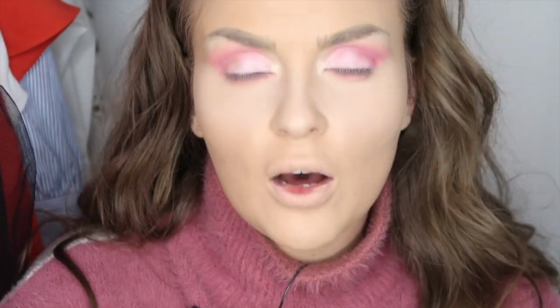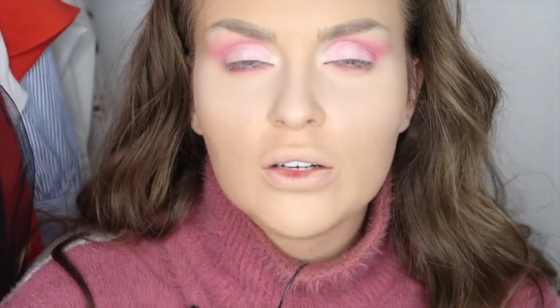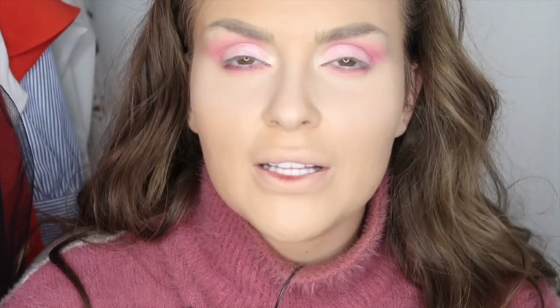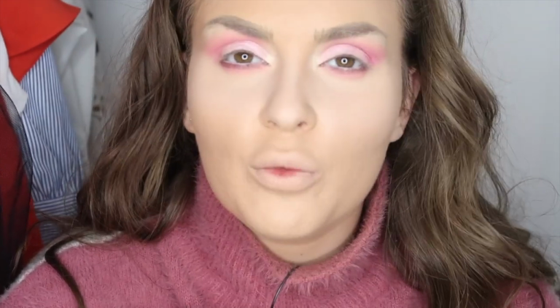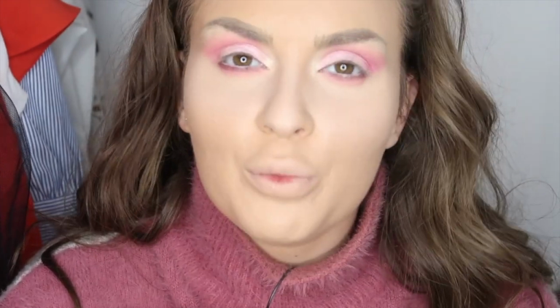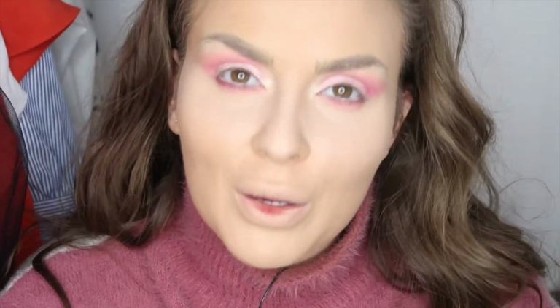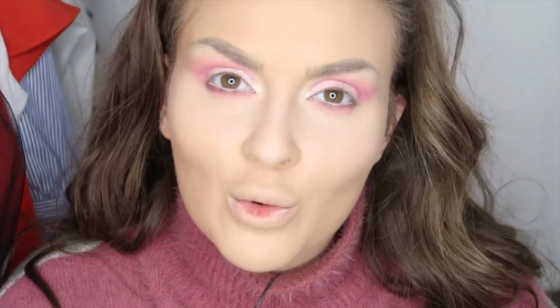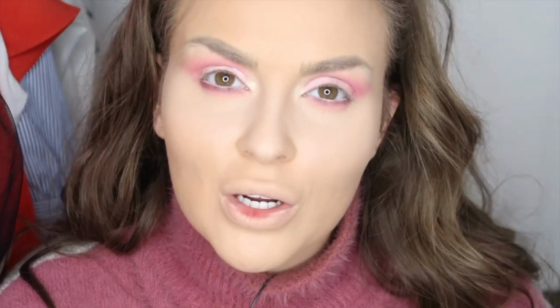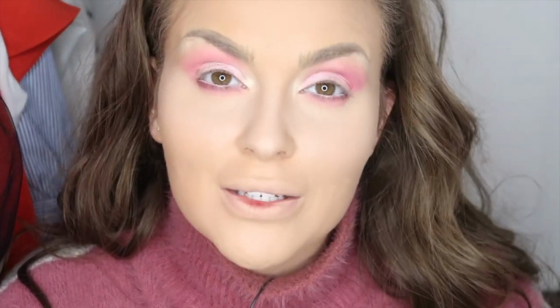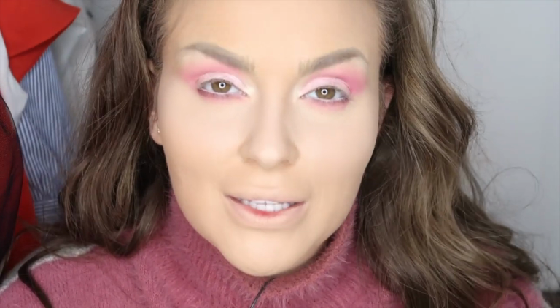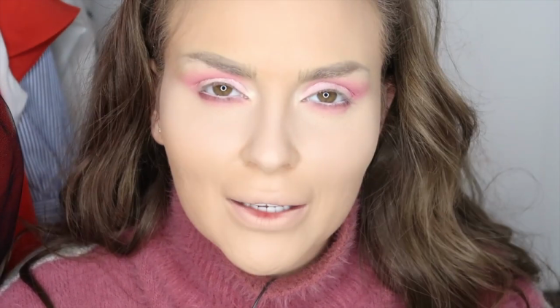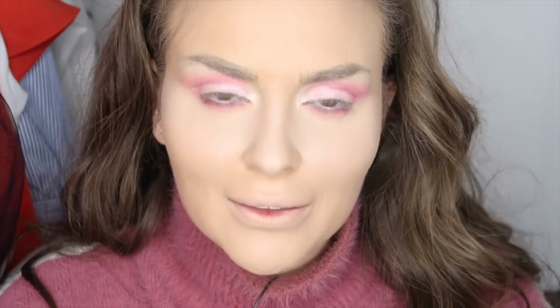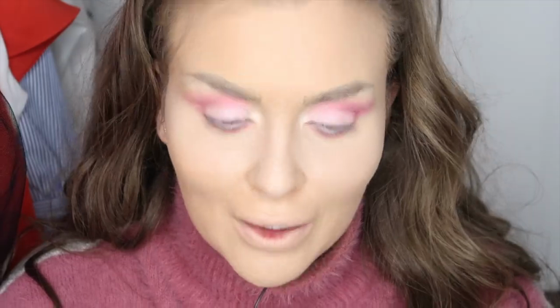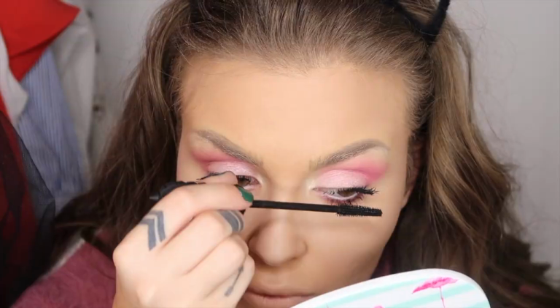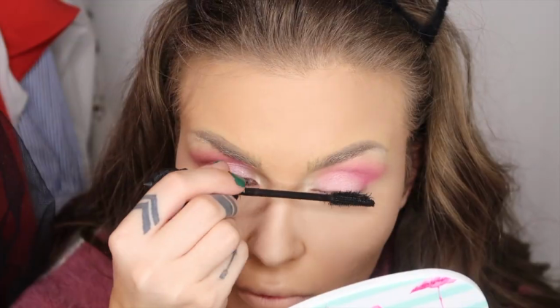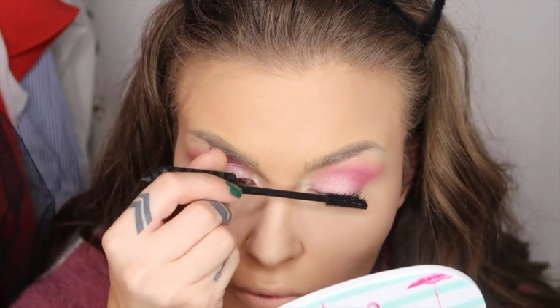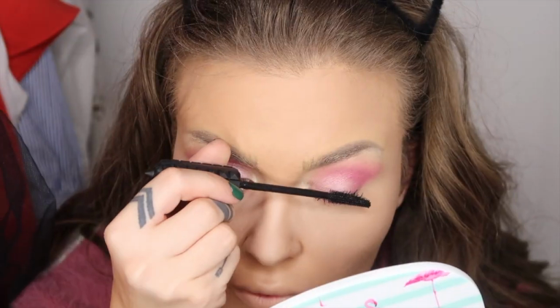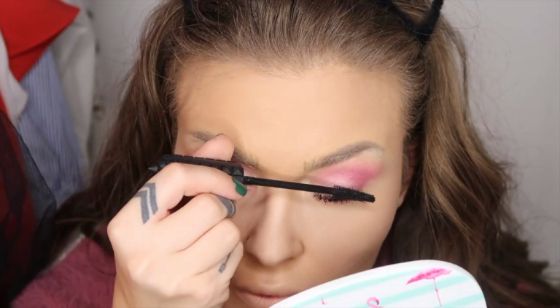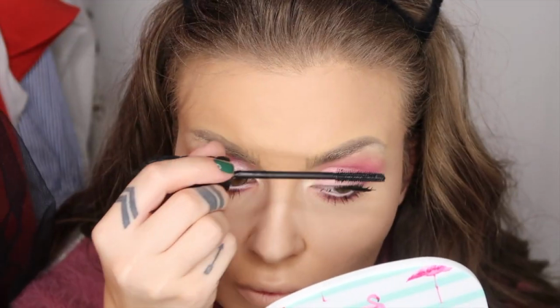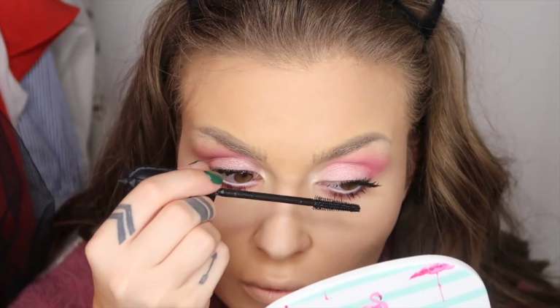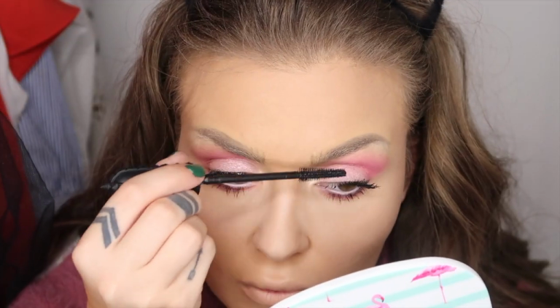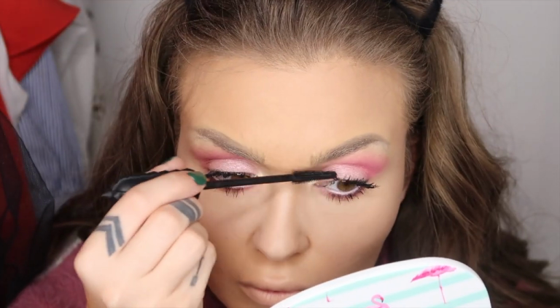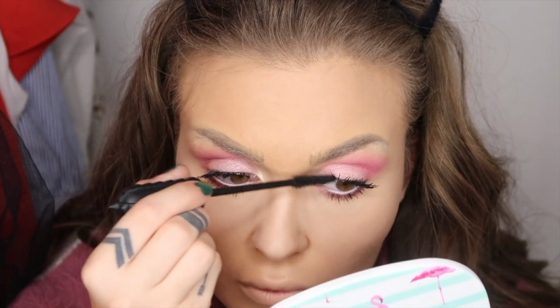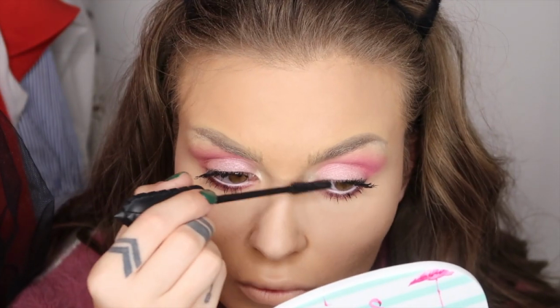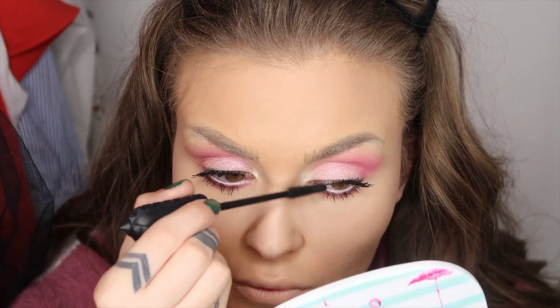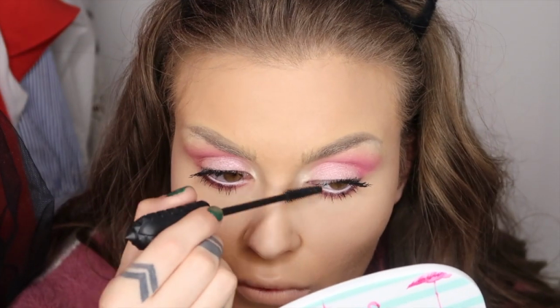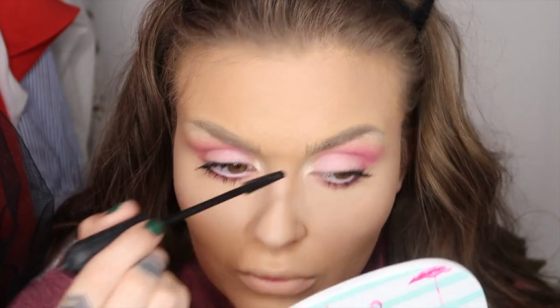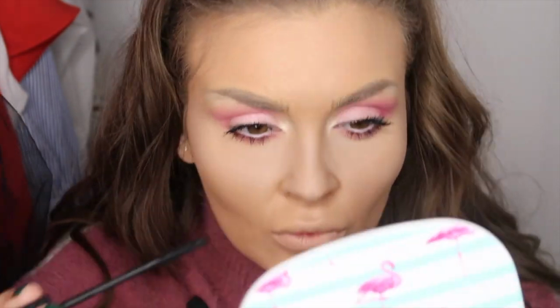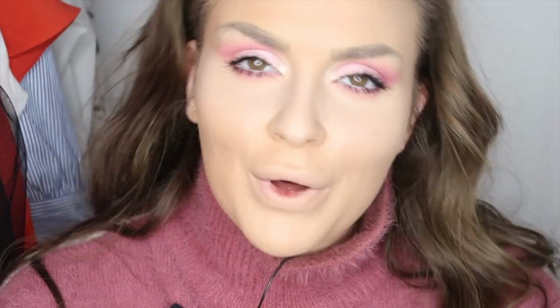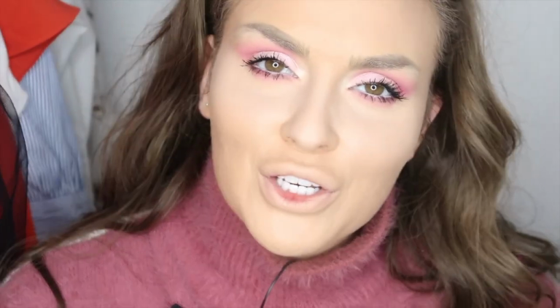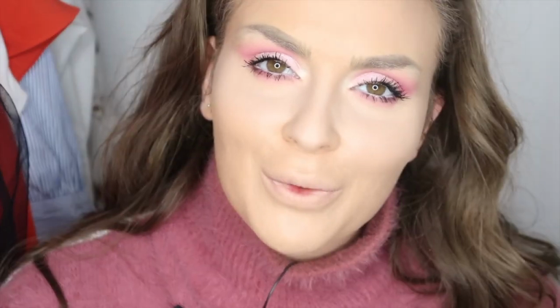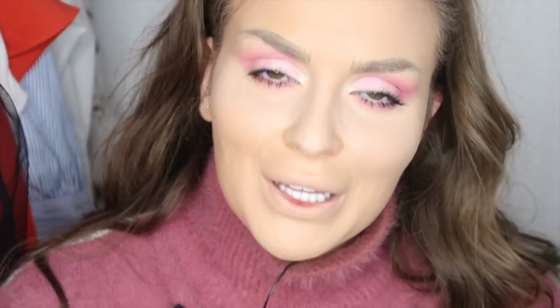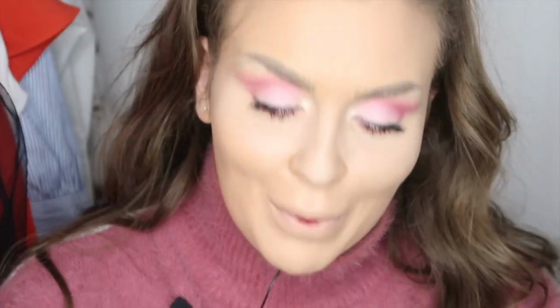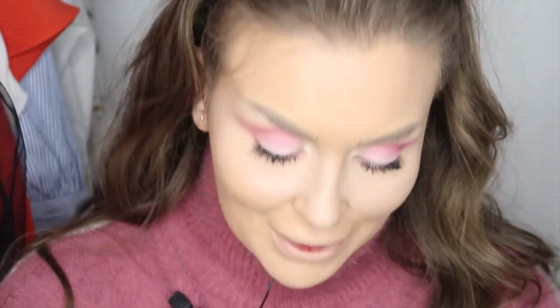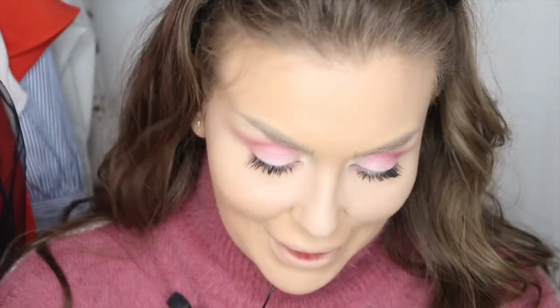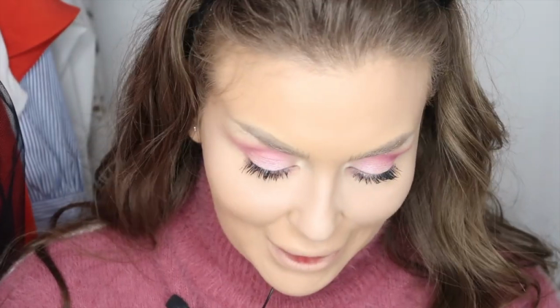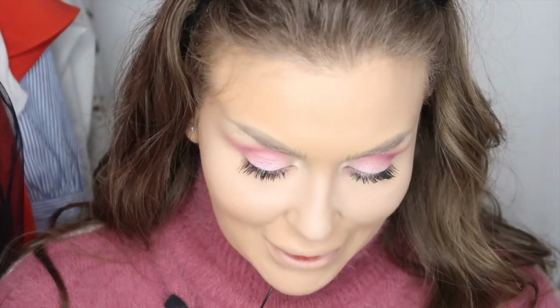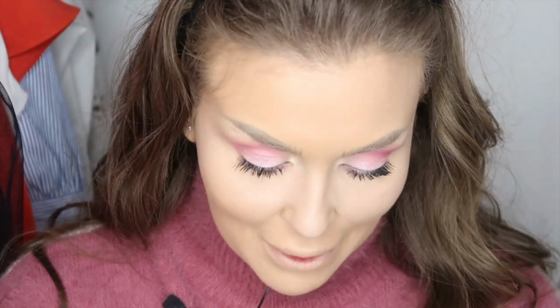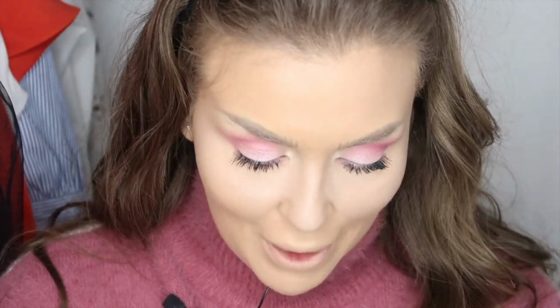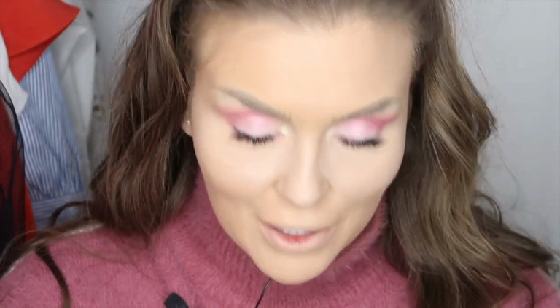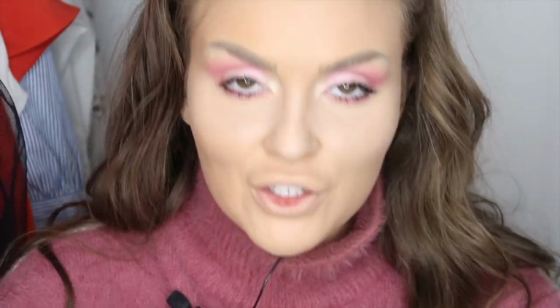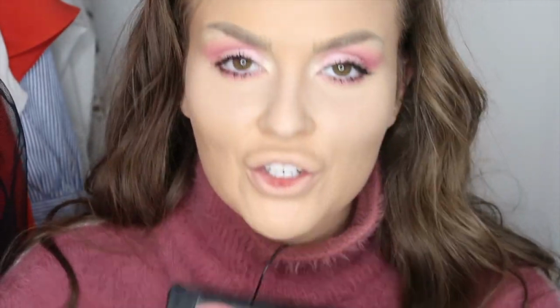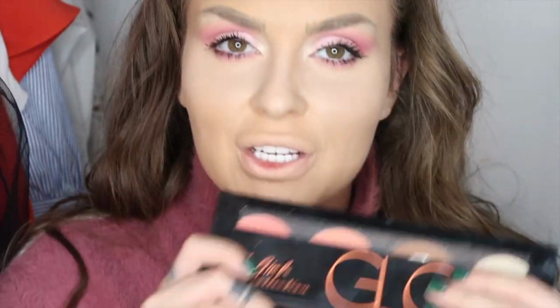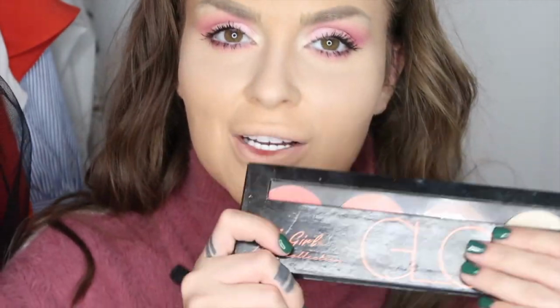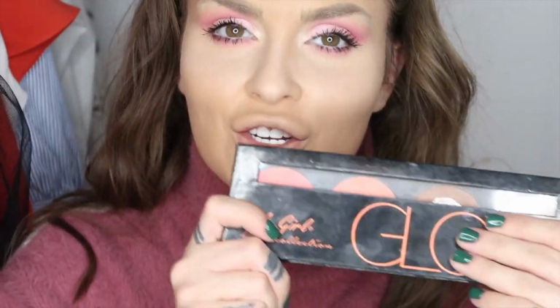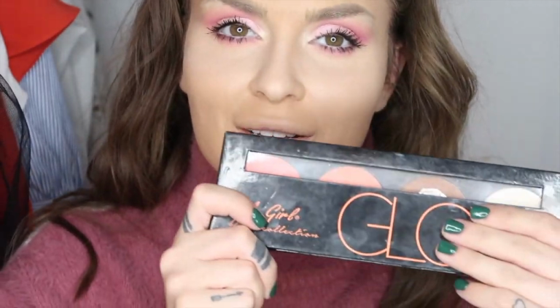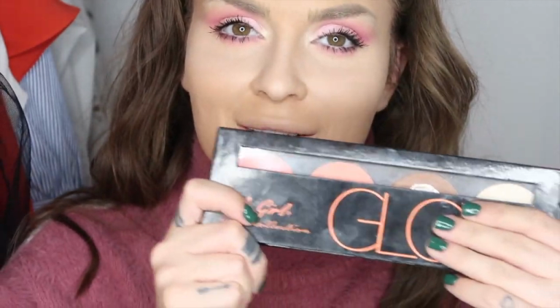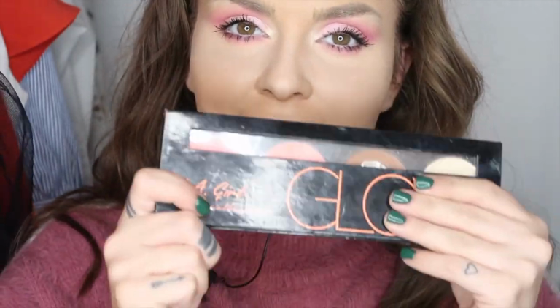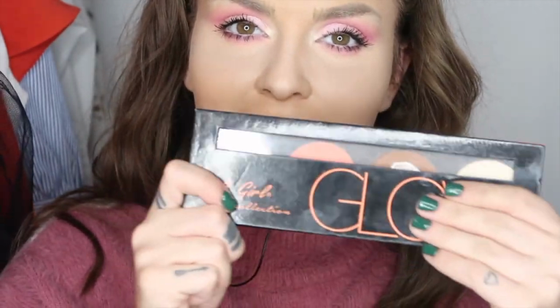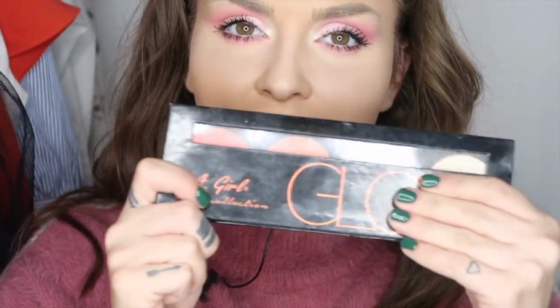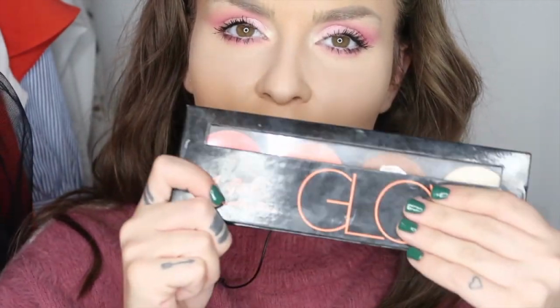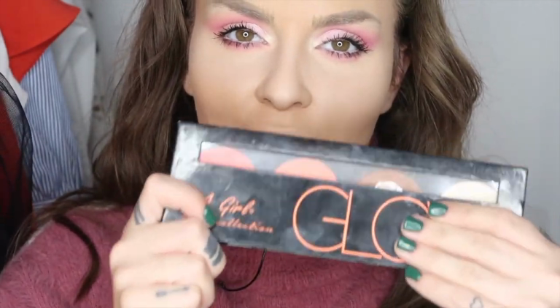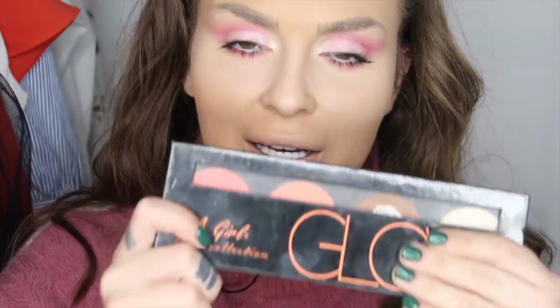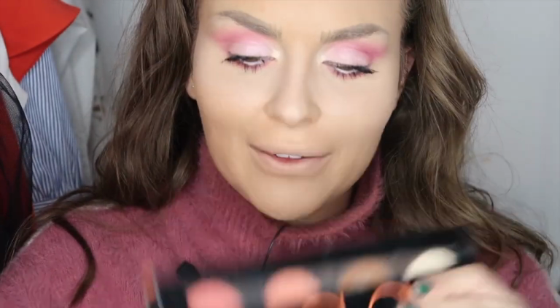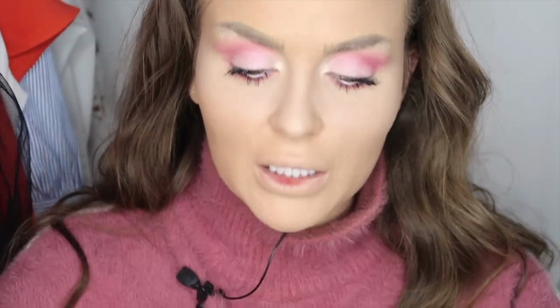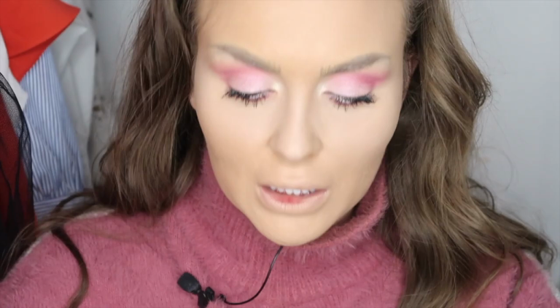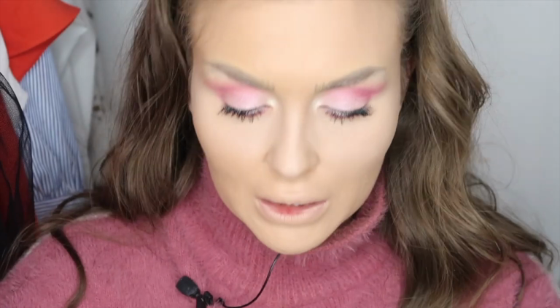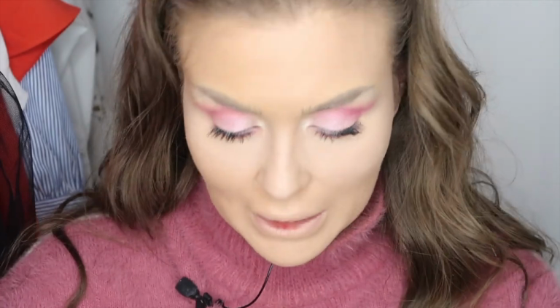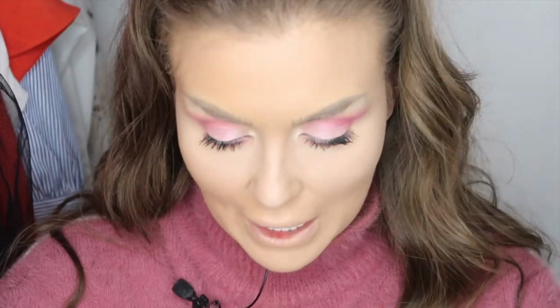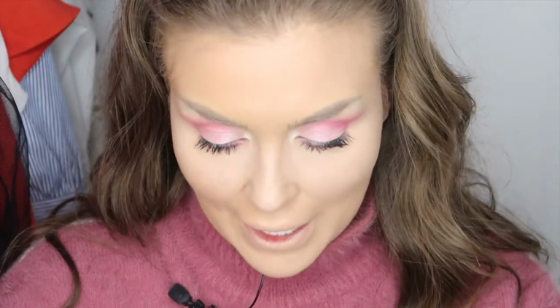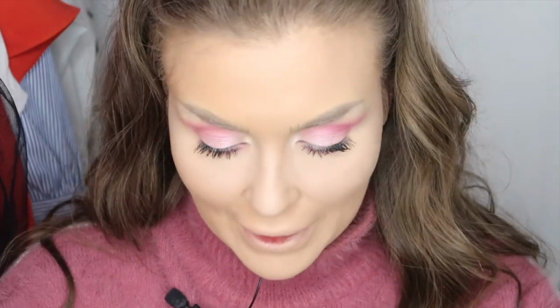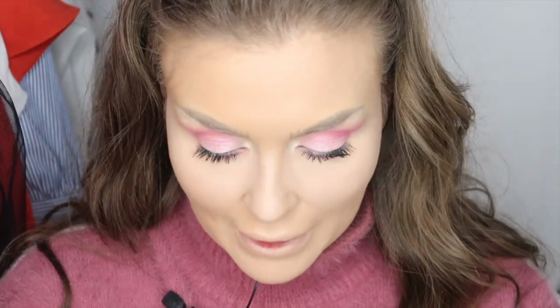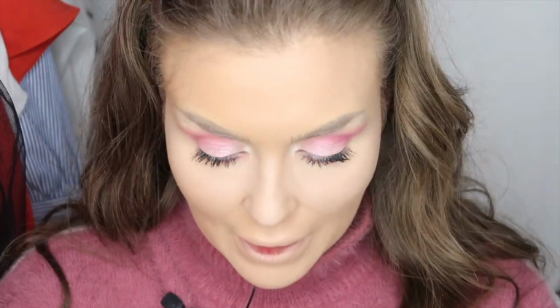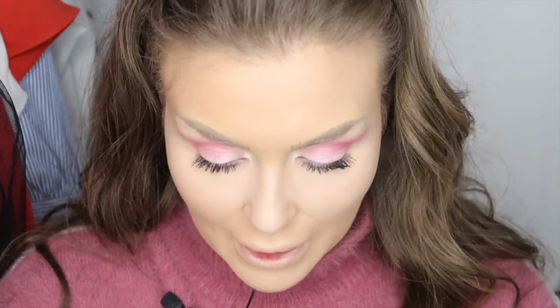O să dau primul strat. Mergem mai departe către blush, știți acest glow kit de la LA Girl.